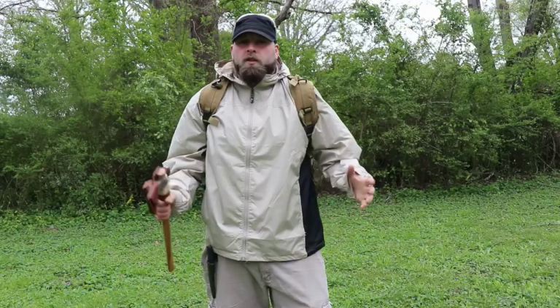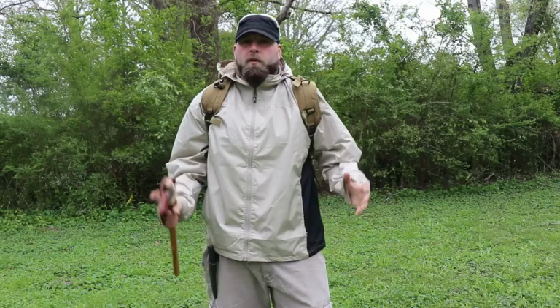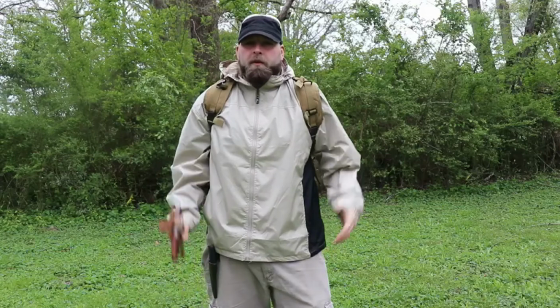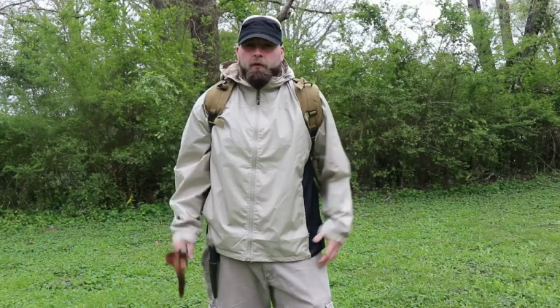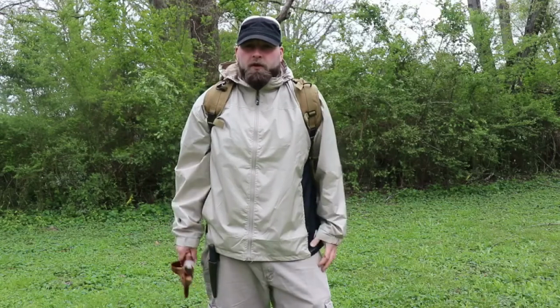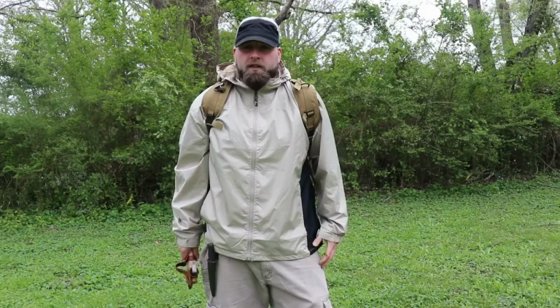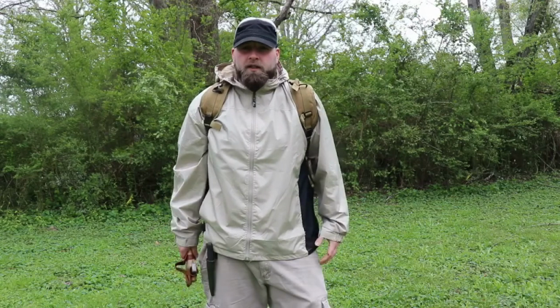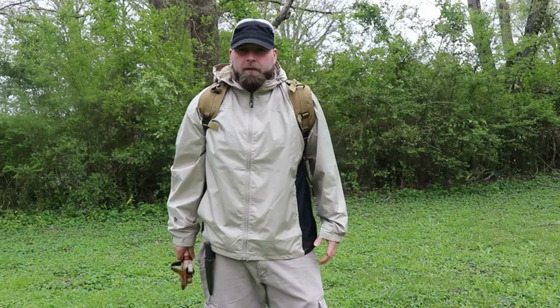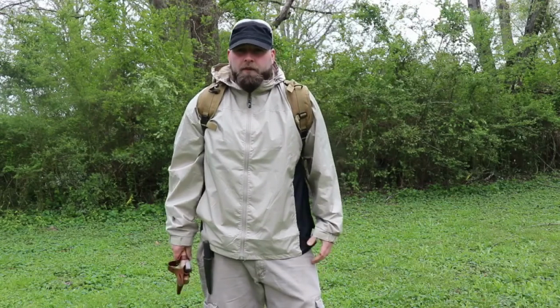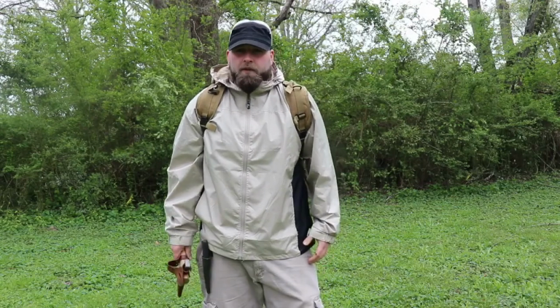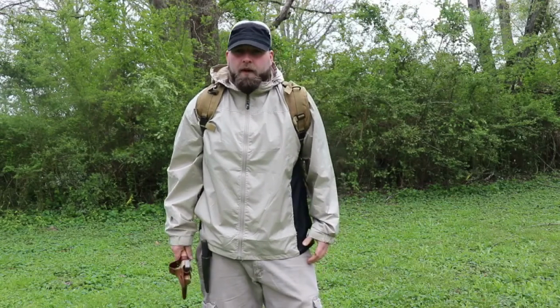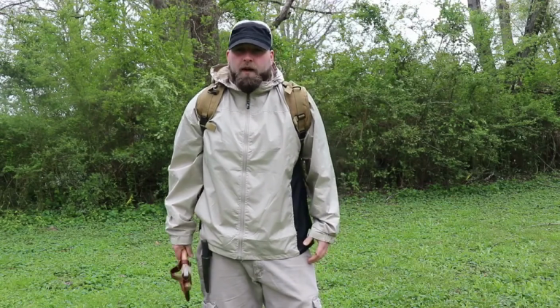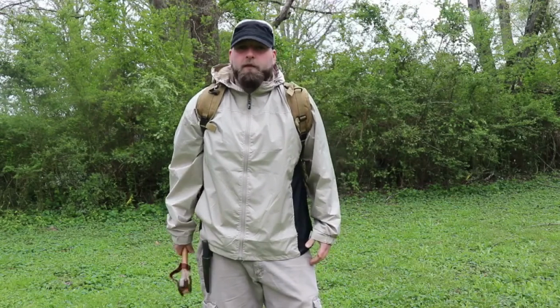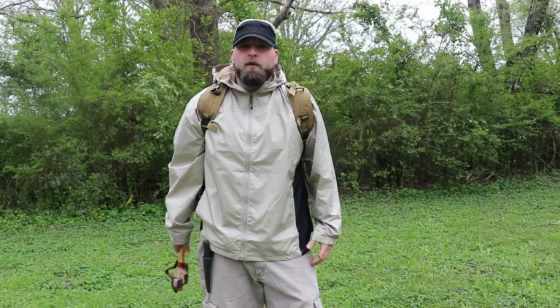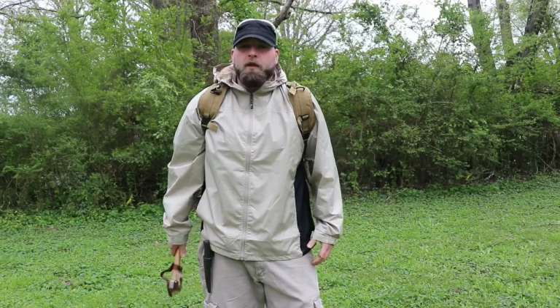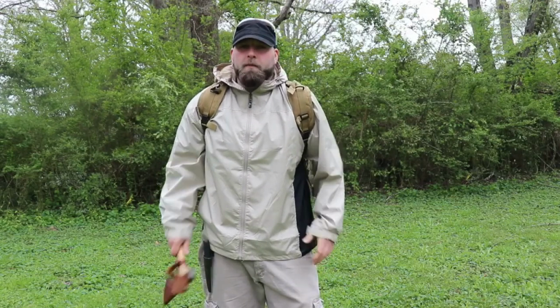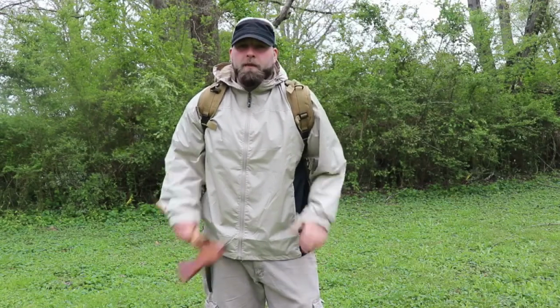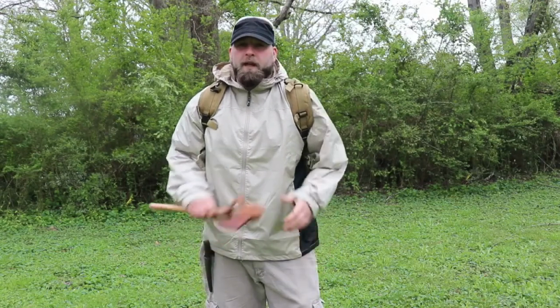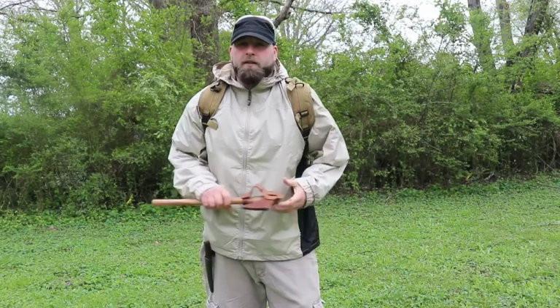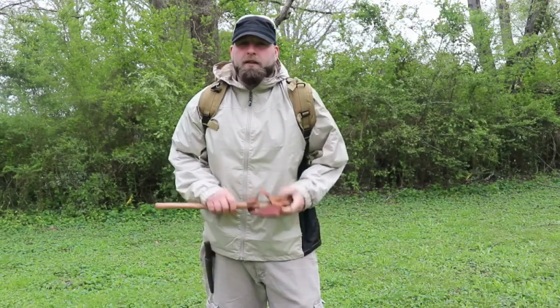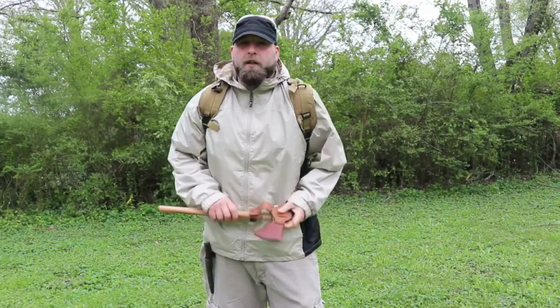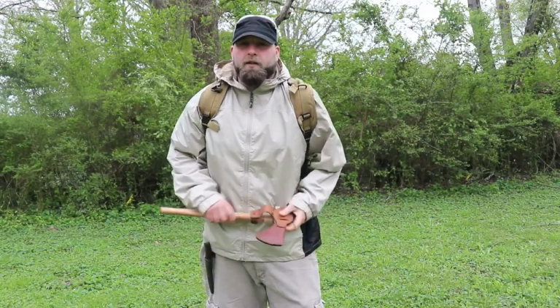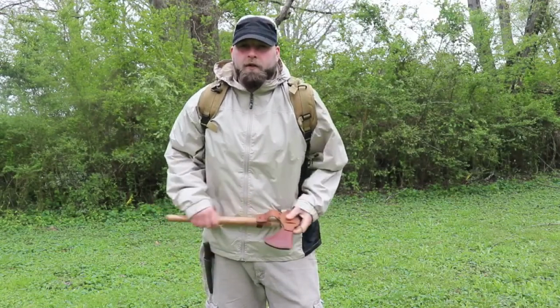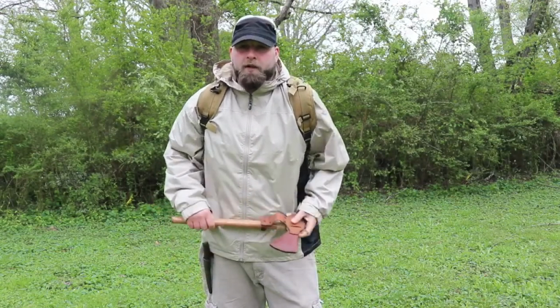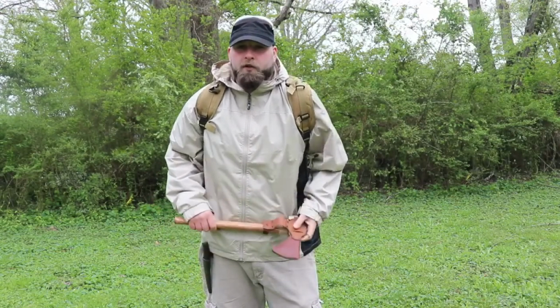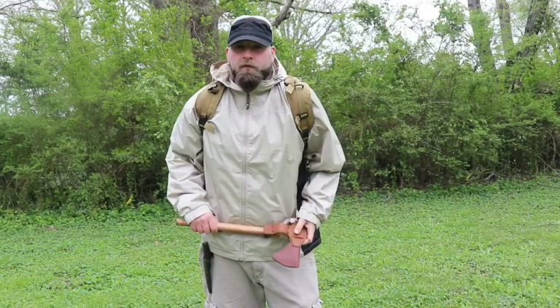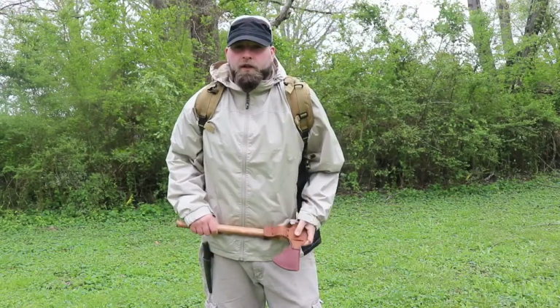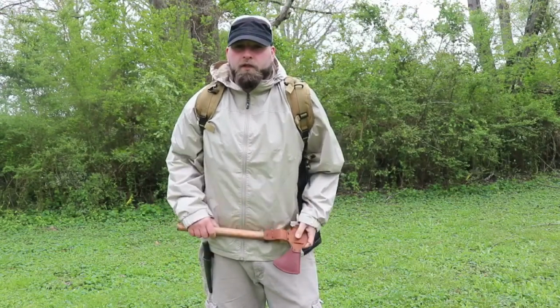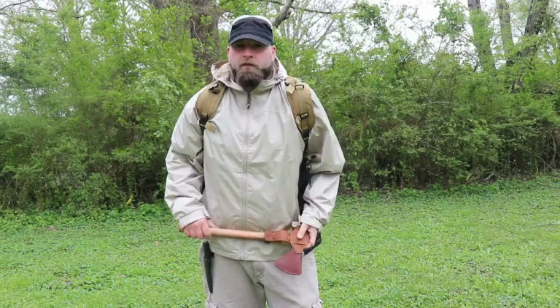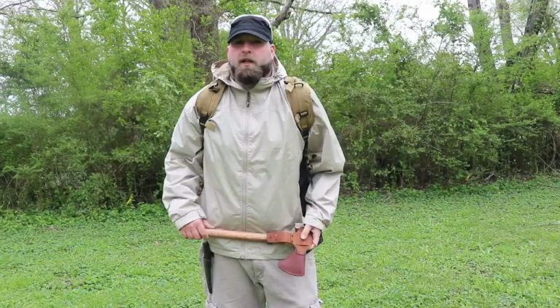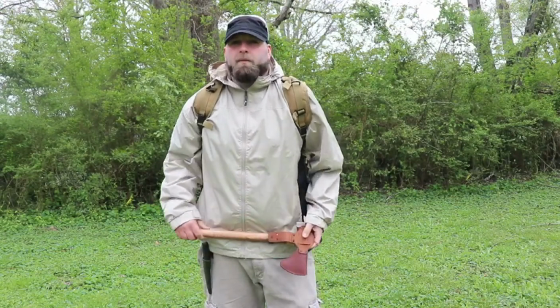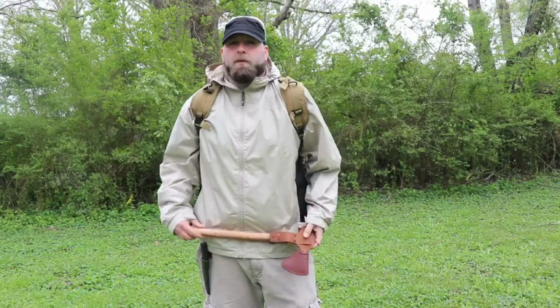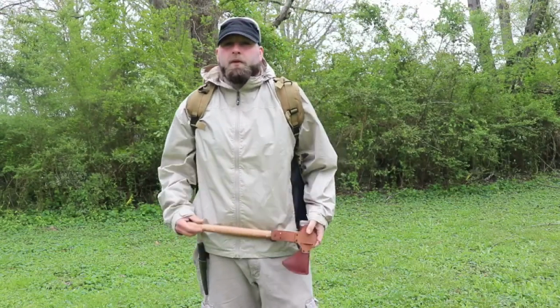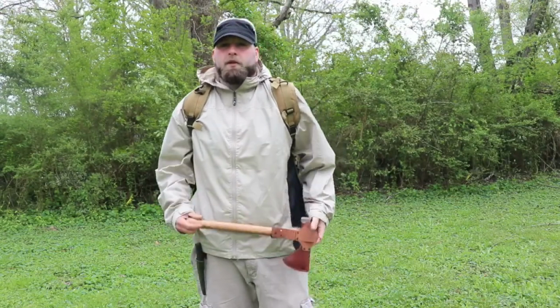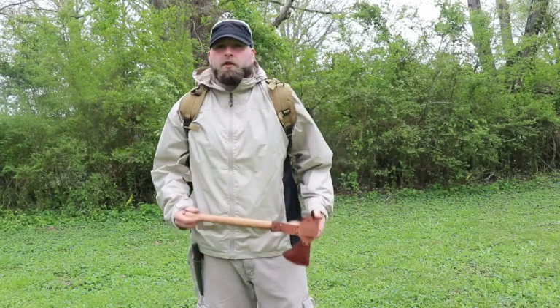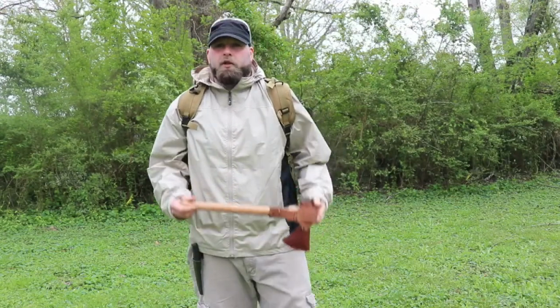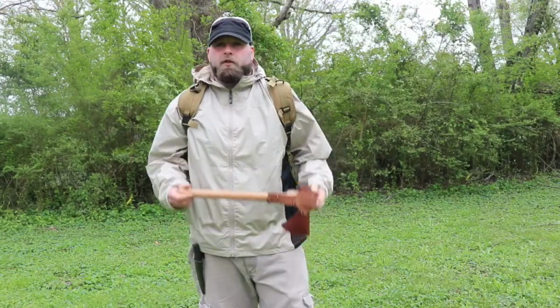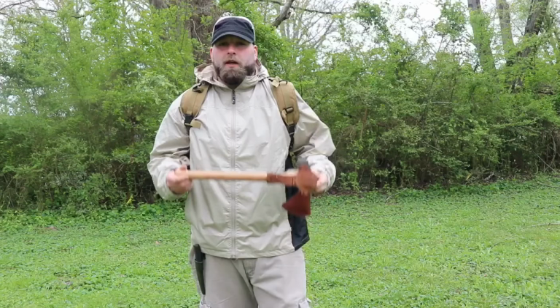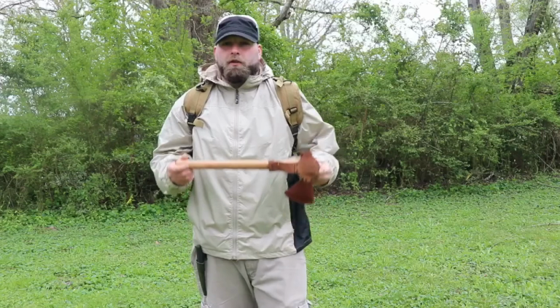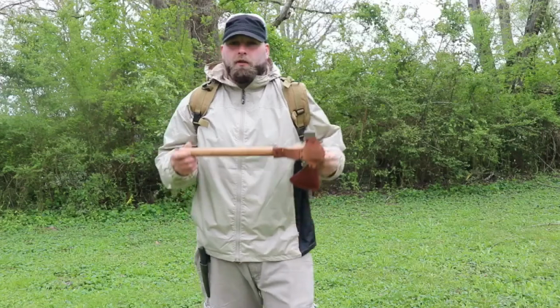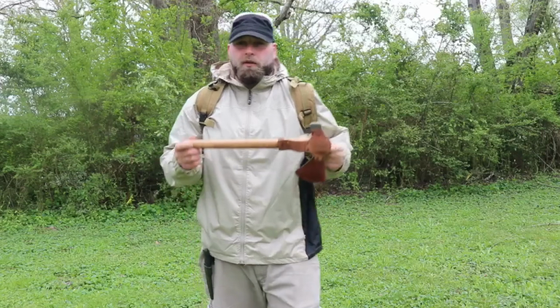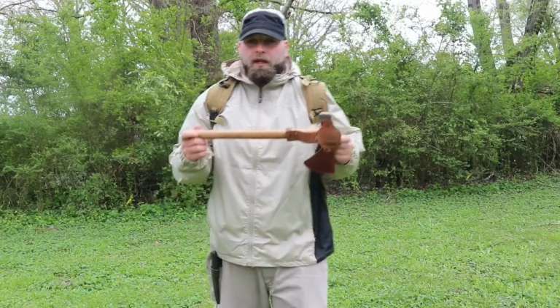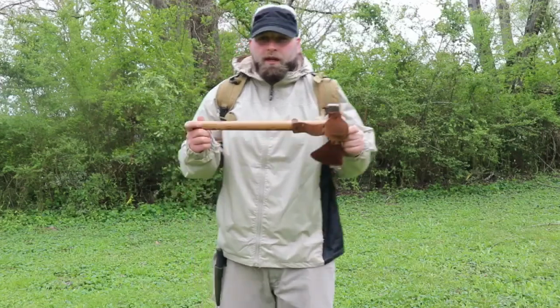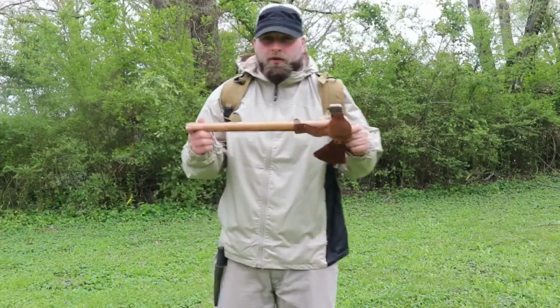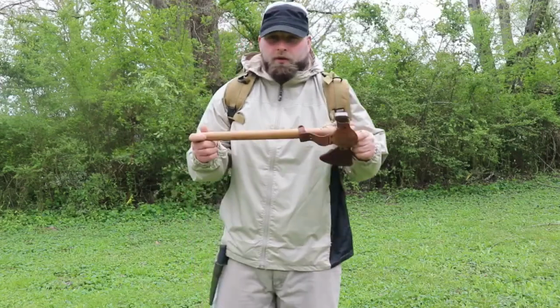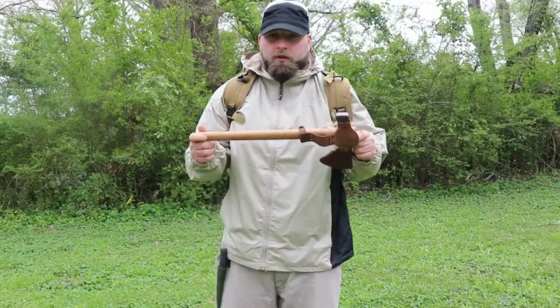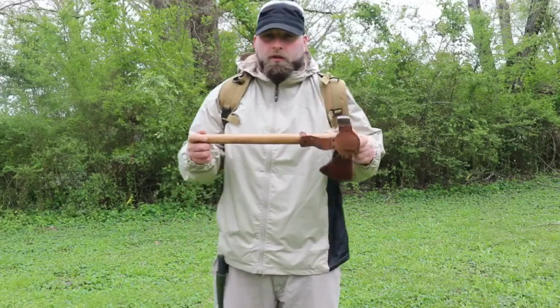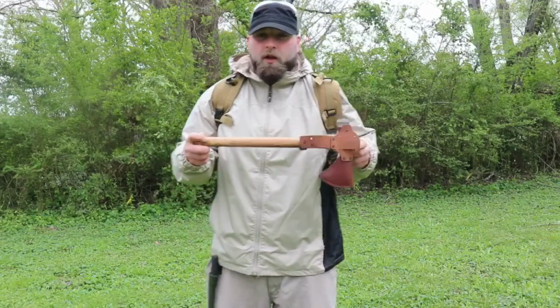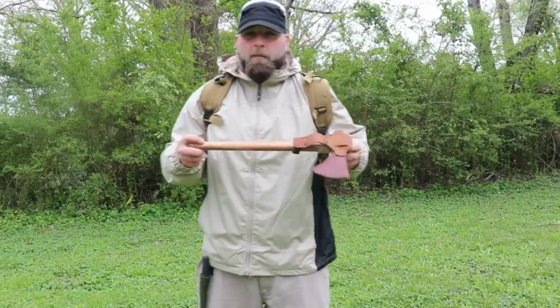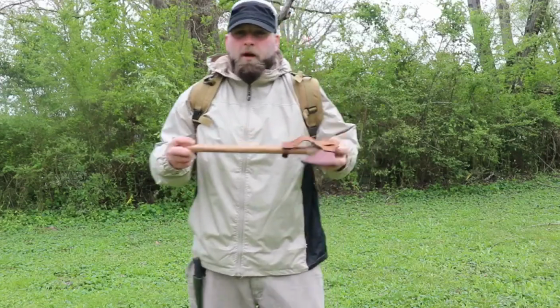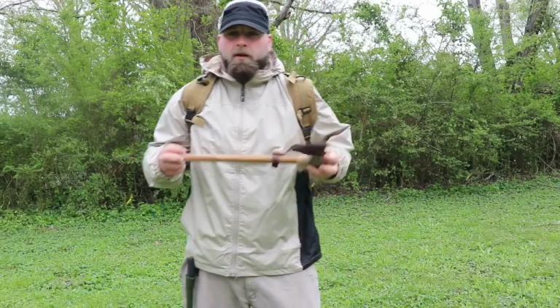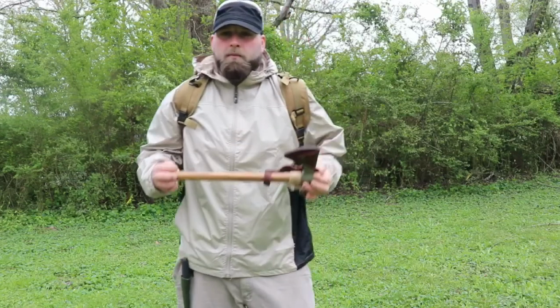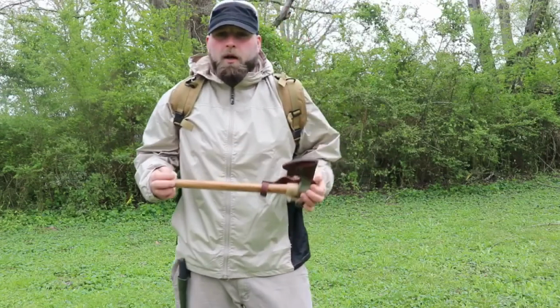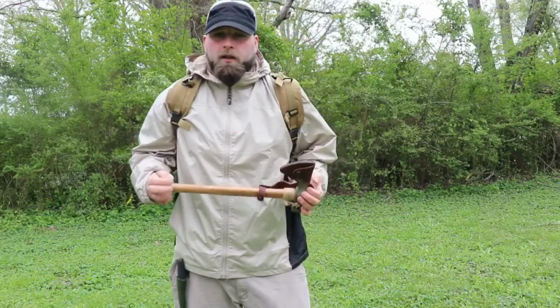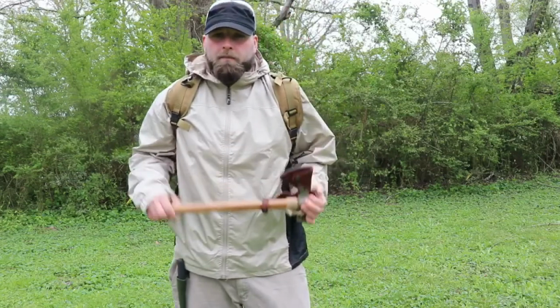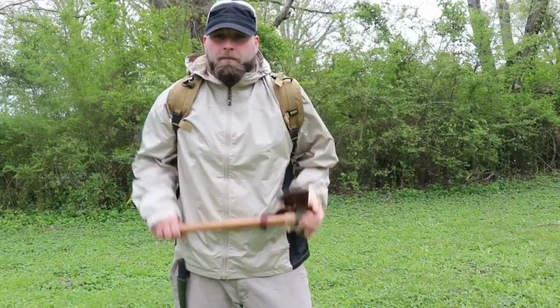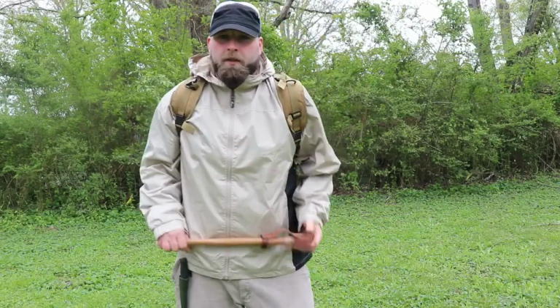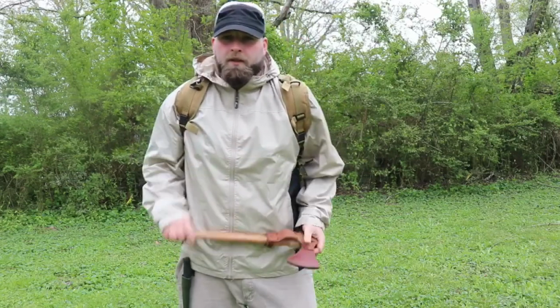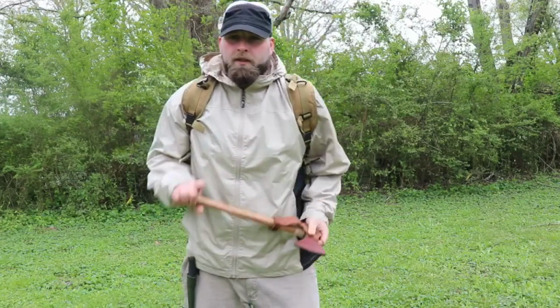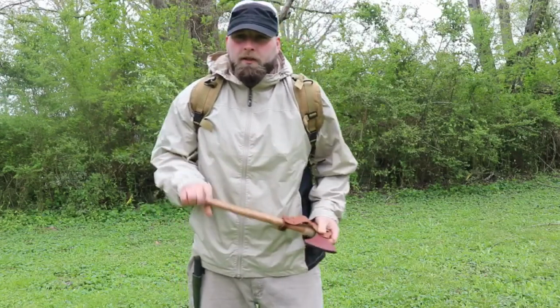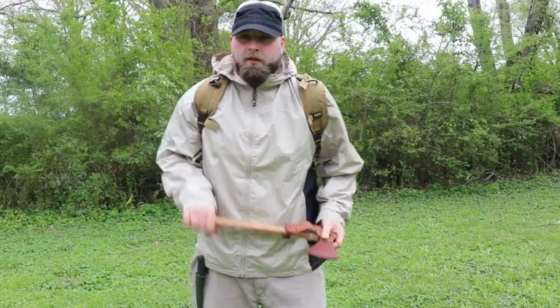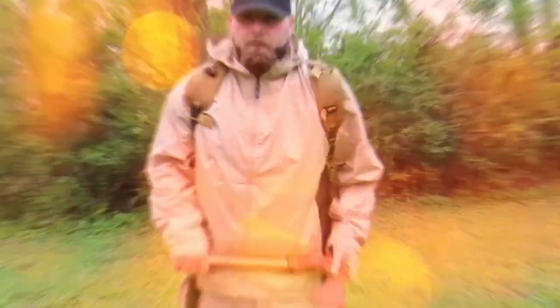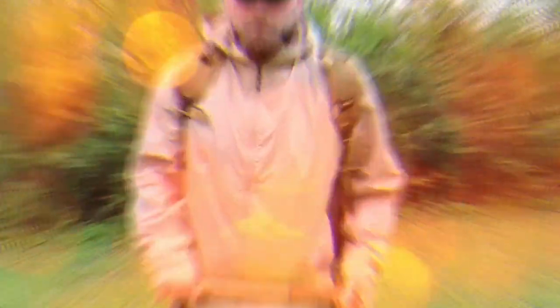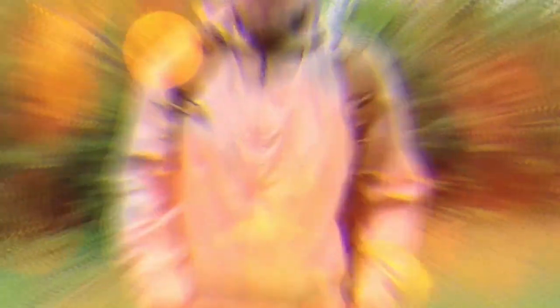What's up everyone, this is Aim for Survival. I've been out scouting around shooting videos today, but we're going to show you how to attach a tomahawk to MOLLE. Stay tuned.